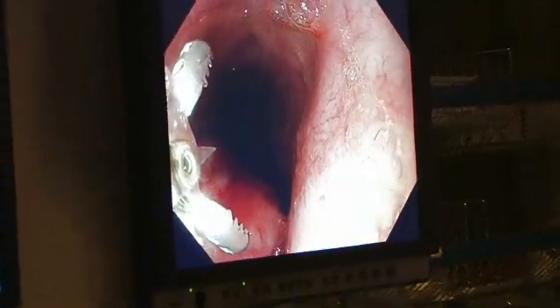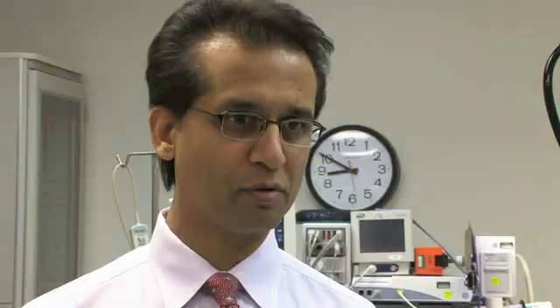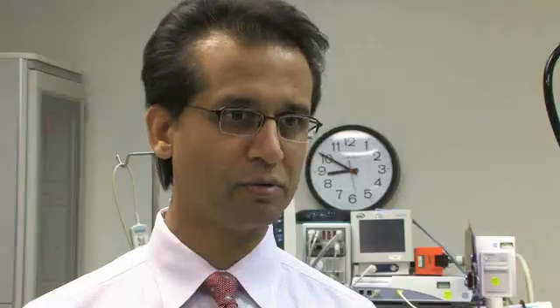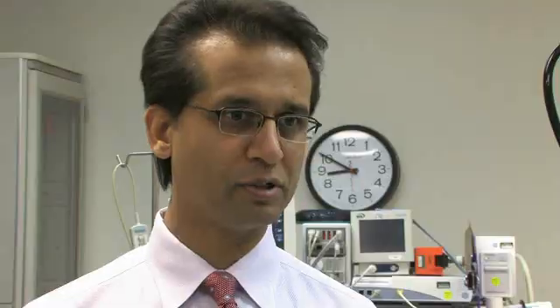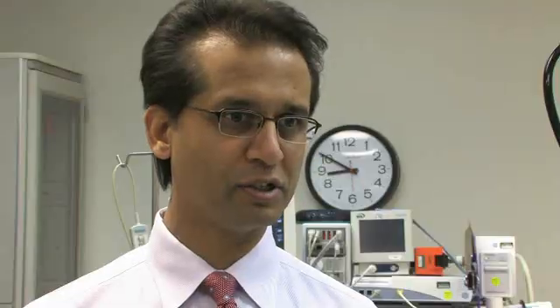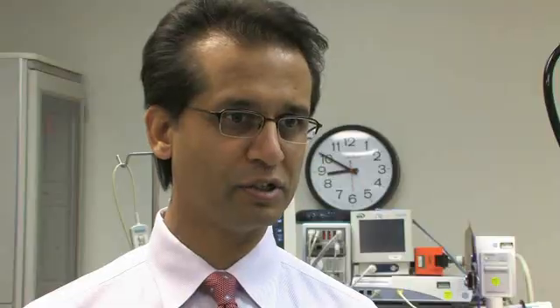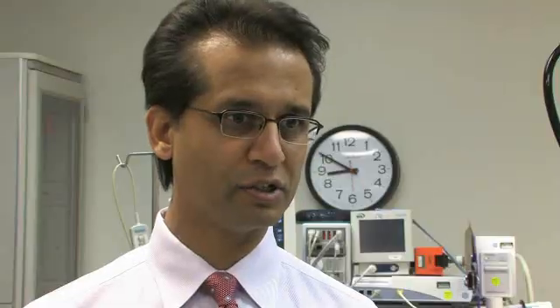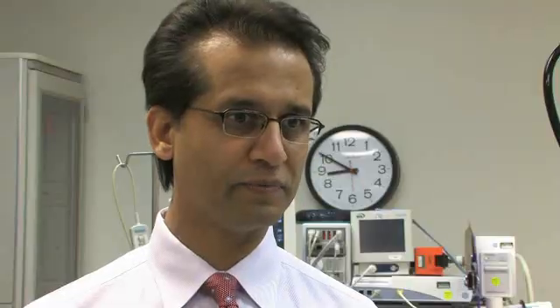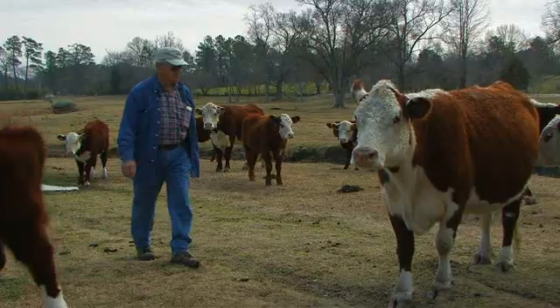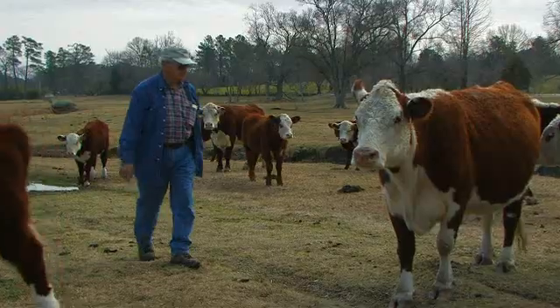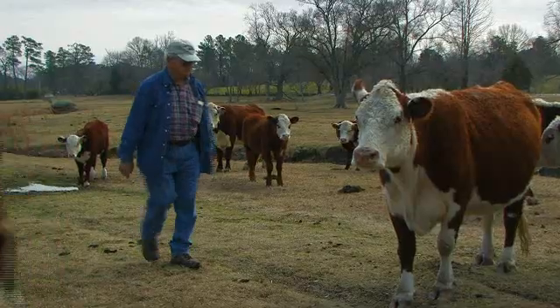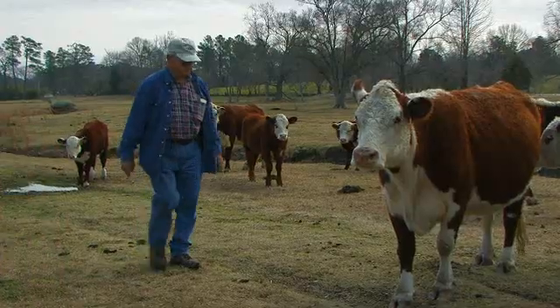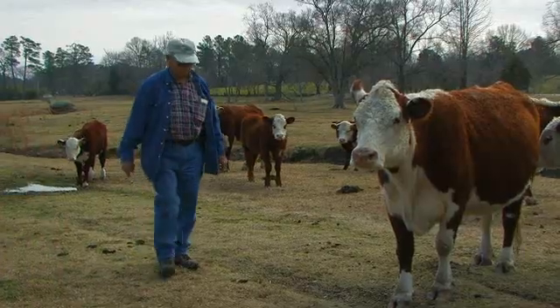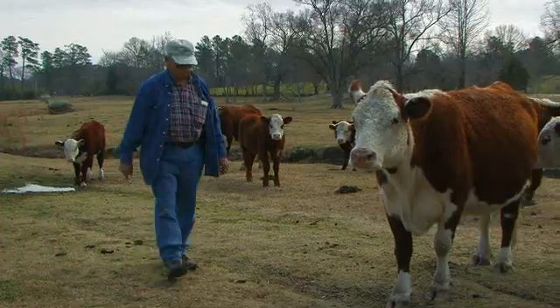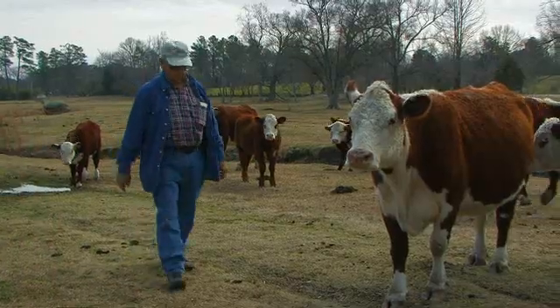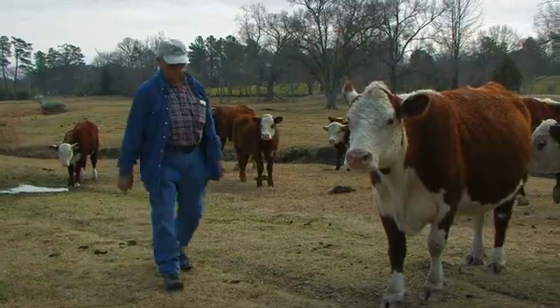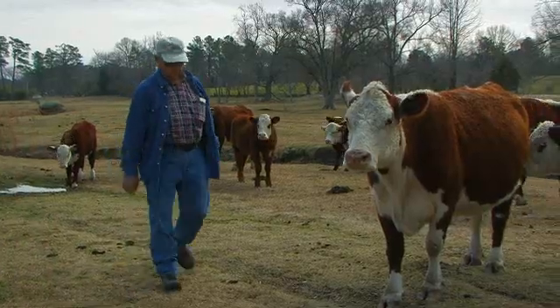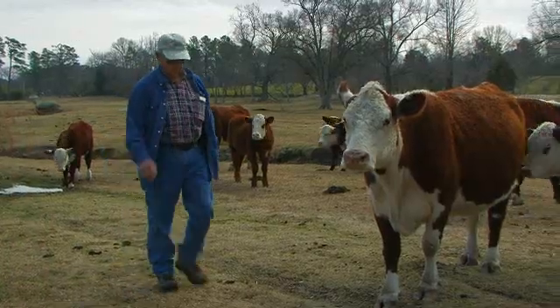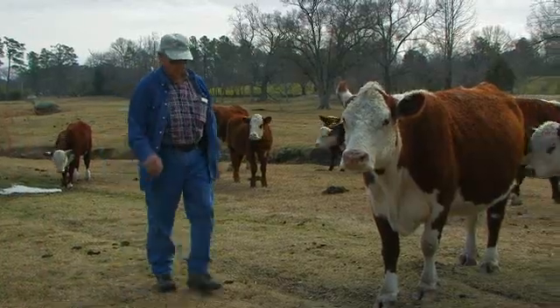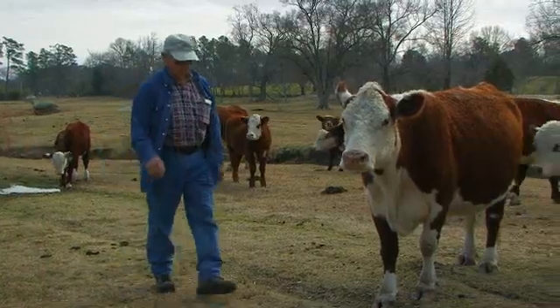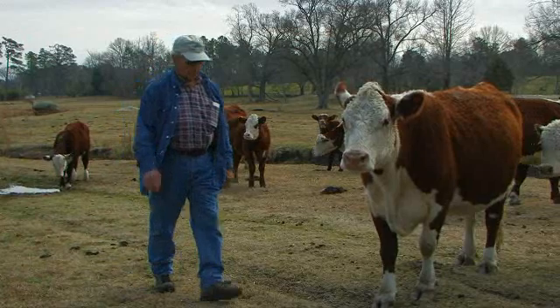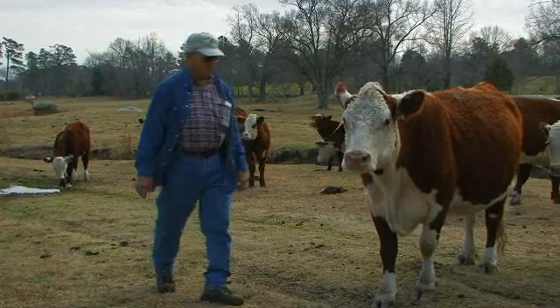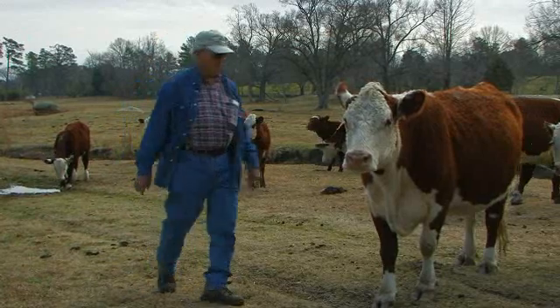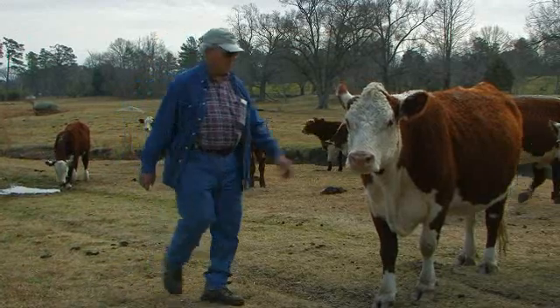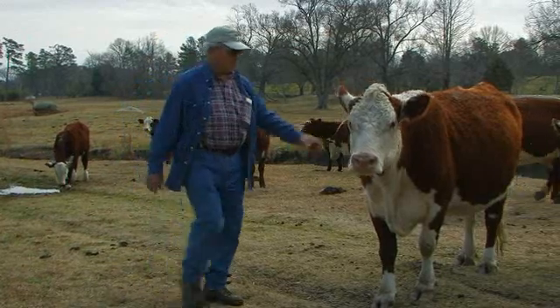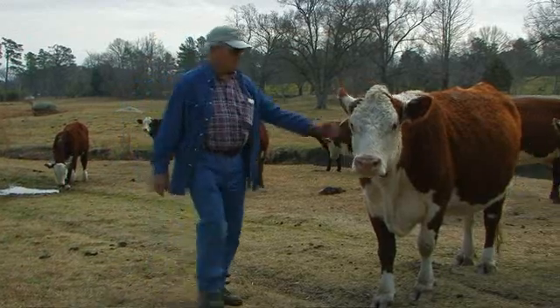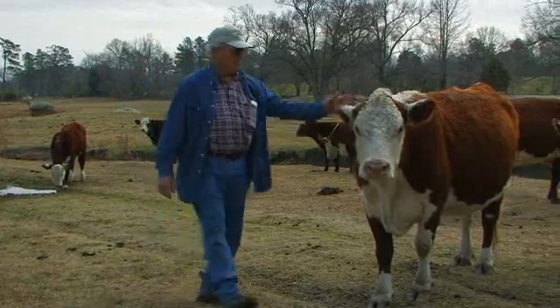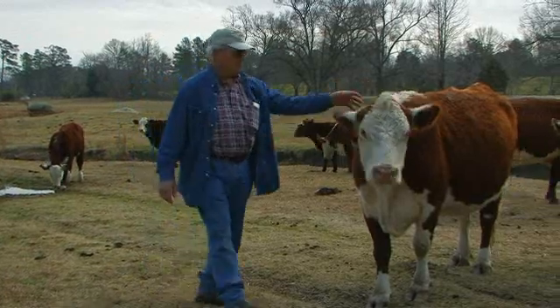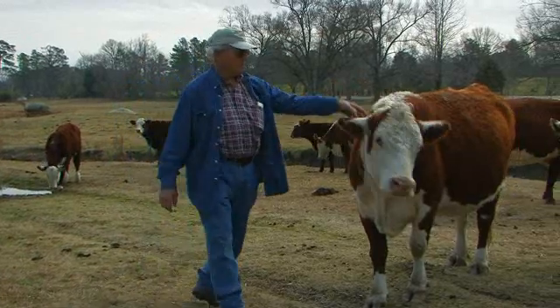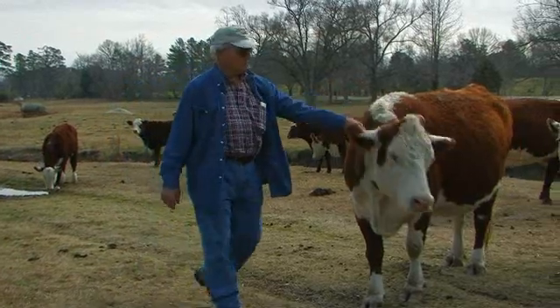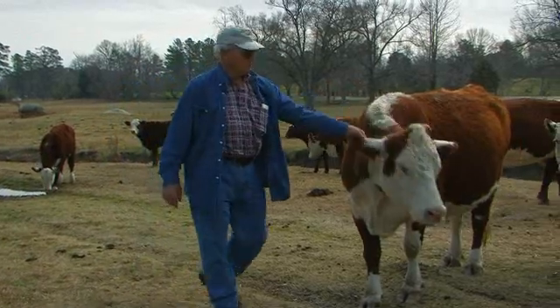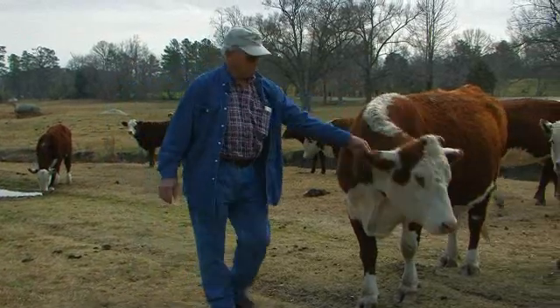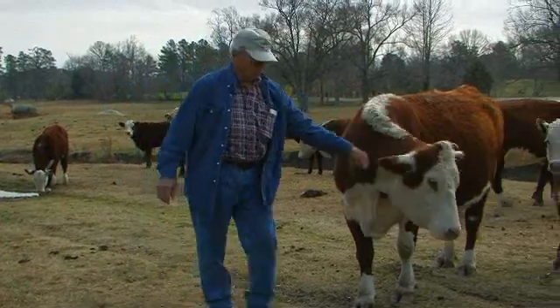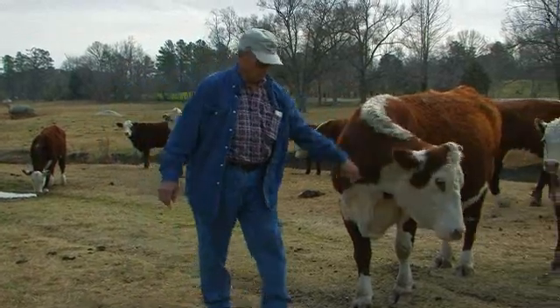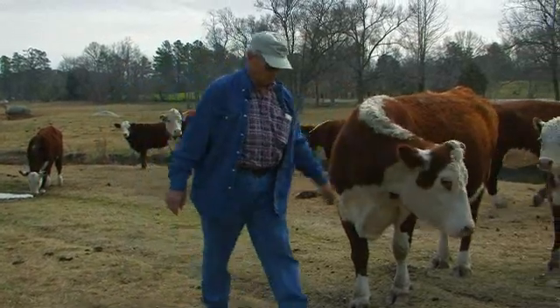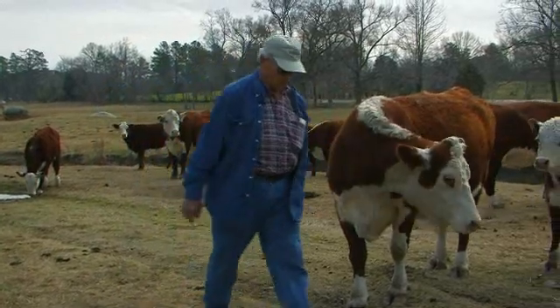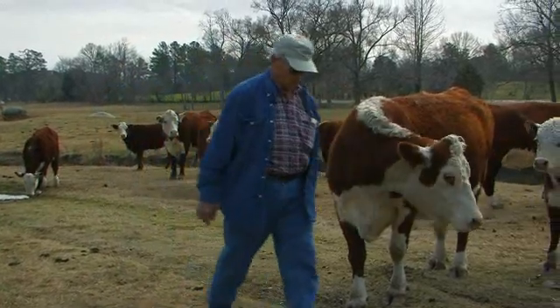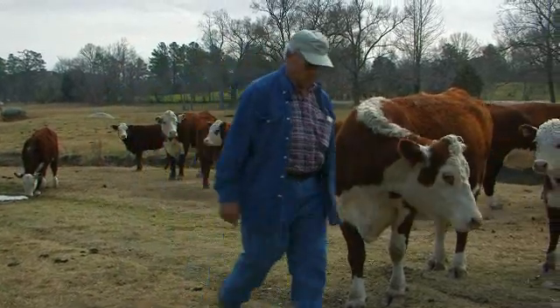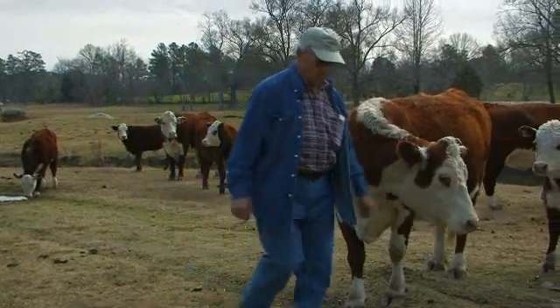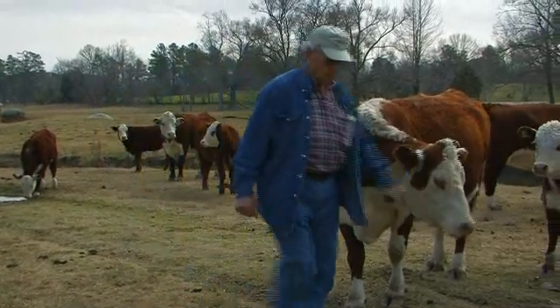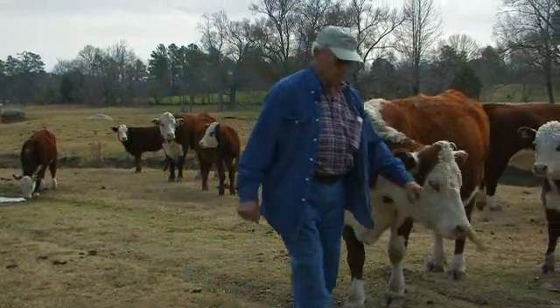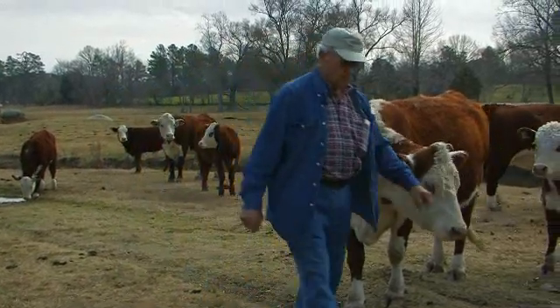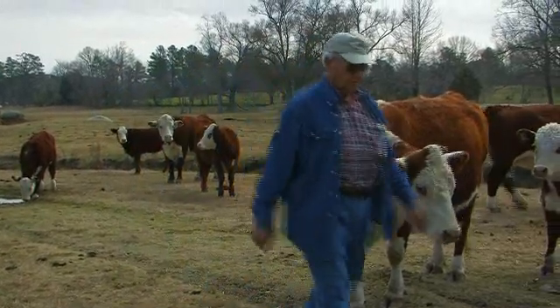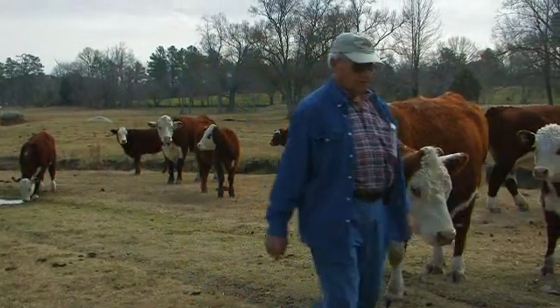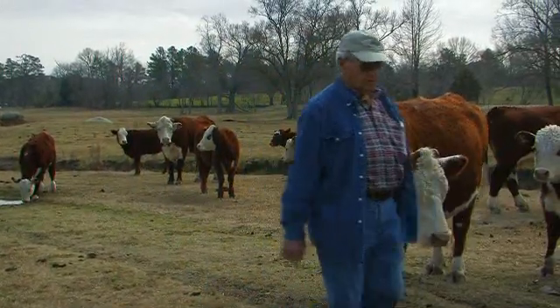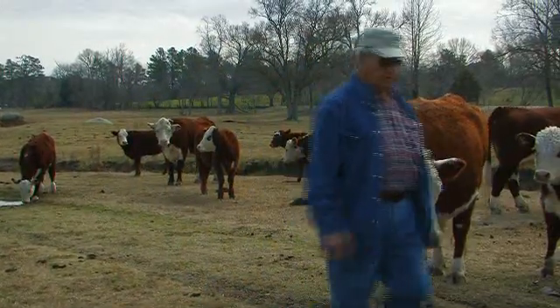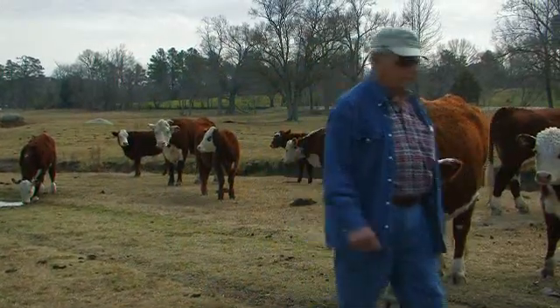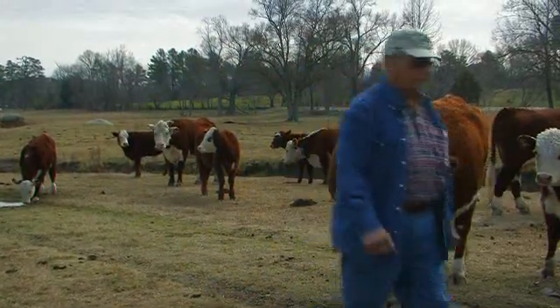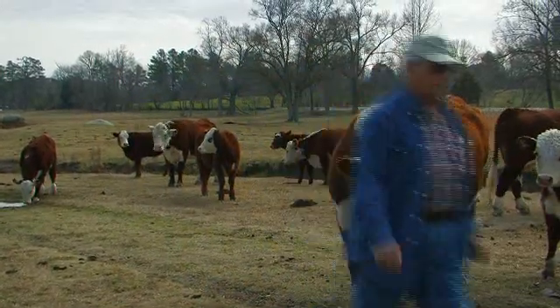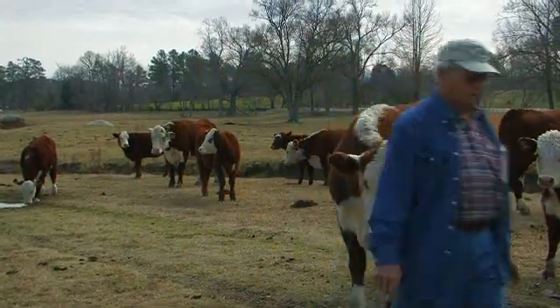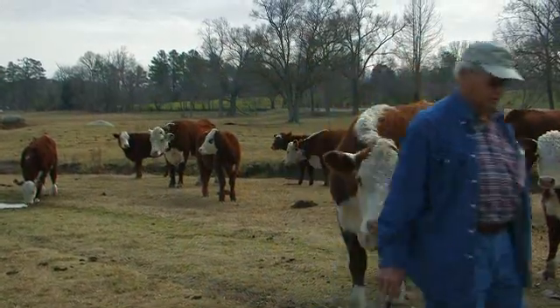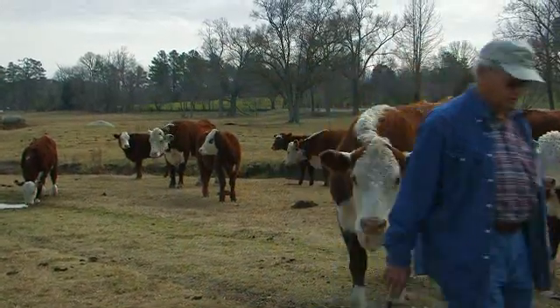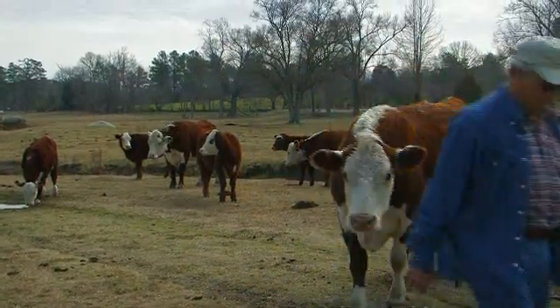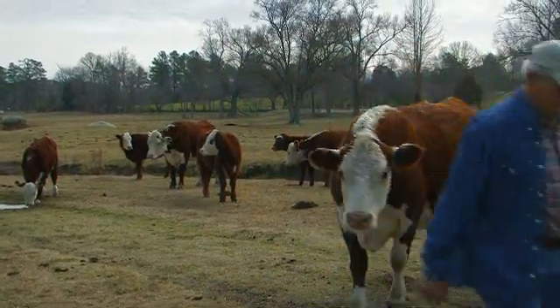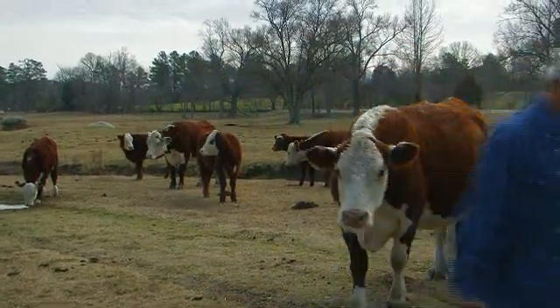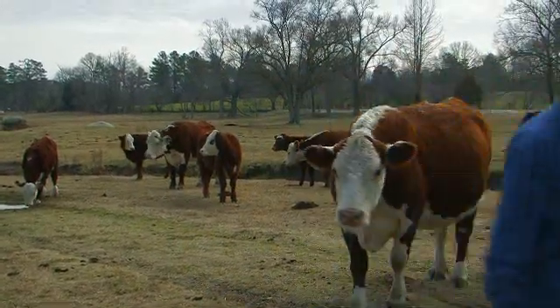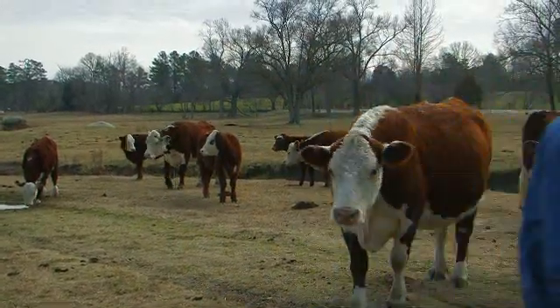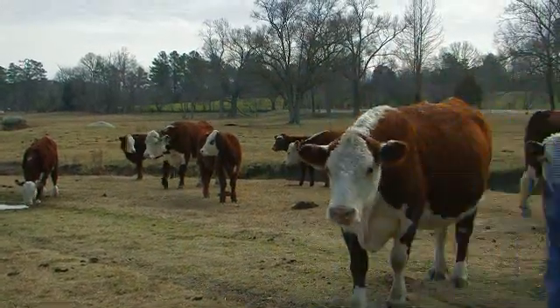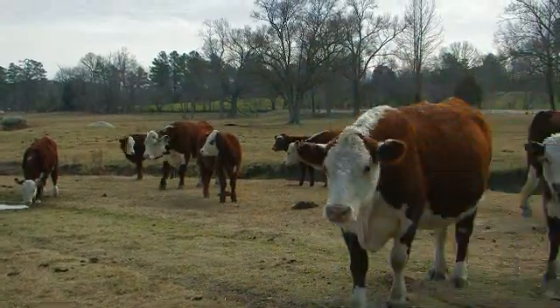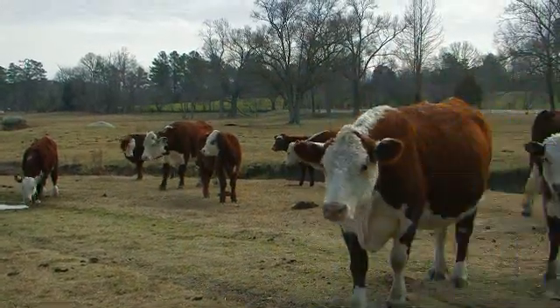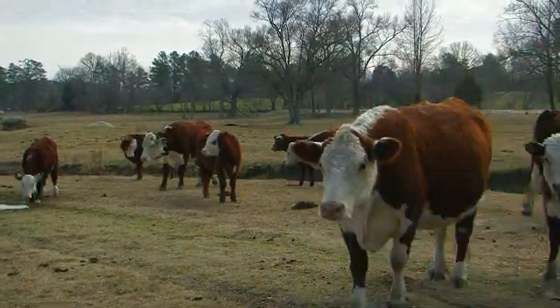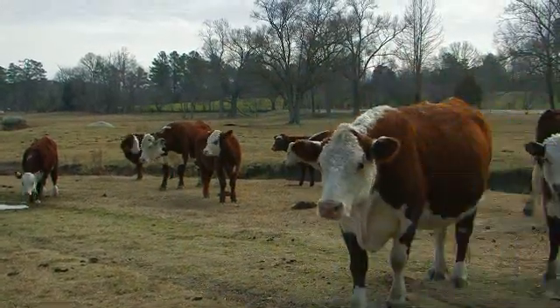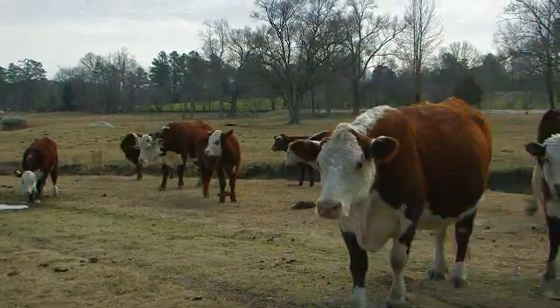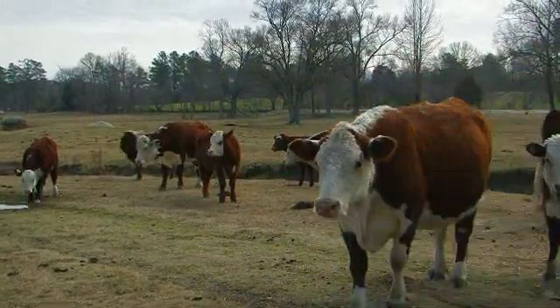Open surgery would mean a longer procedure. An operation like that would take six to eight weeks to recover from — time Tant couldn't afford away from the pasture.